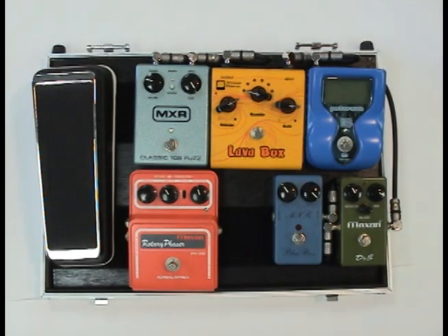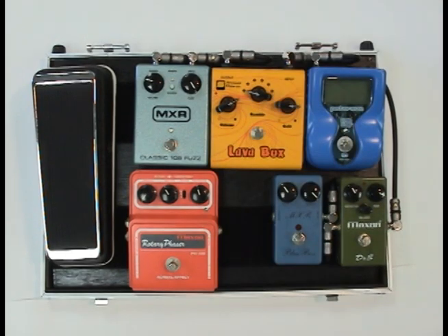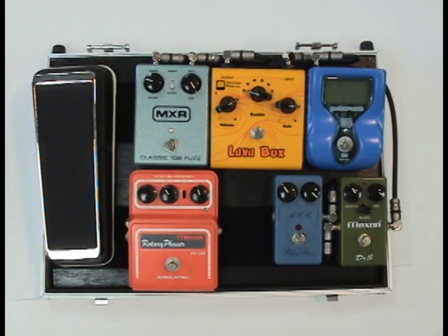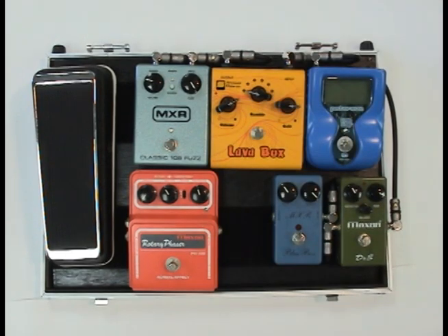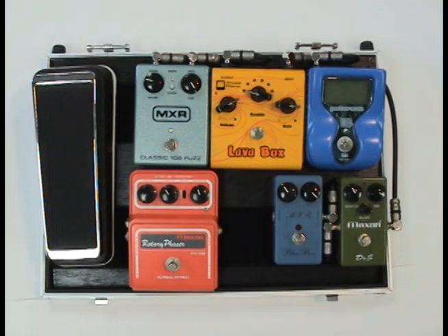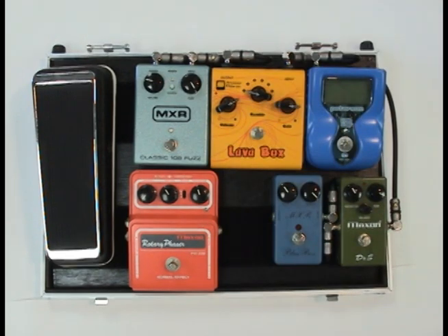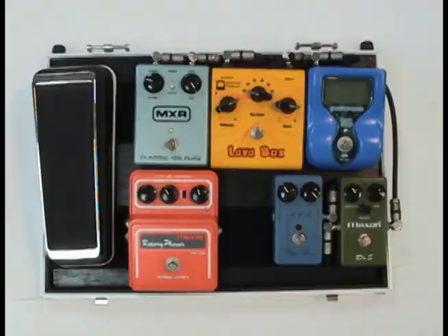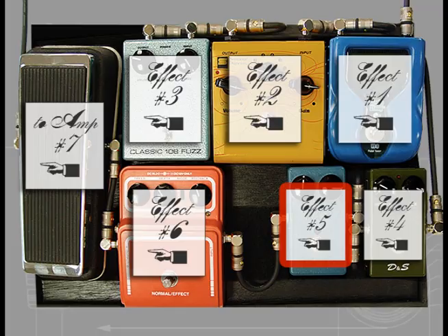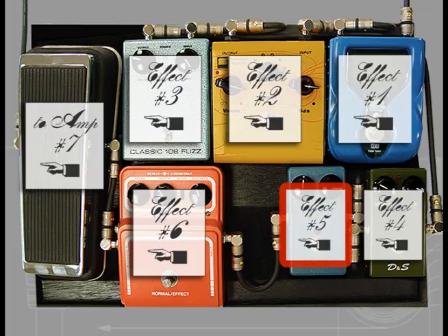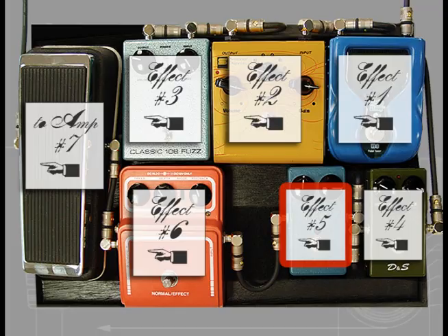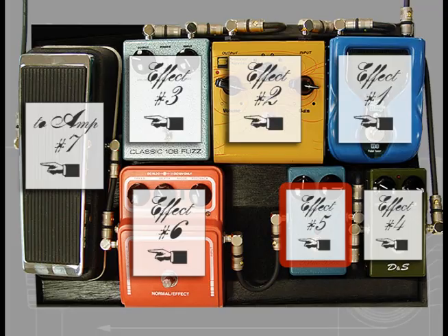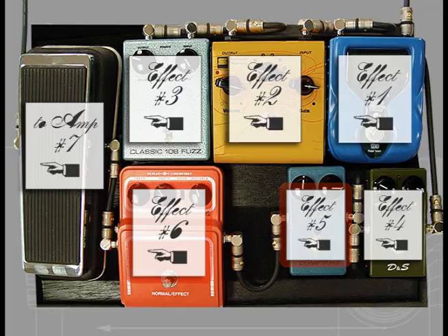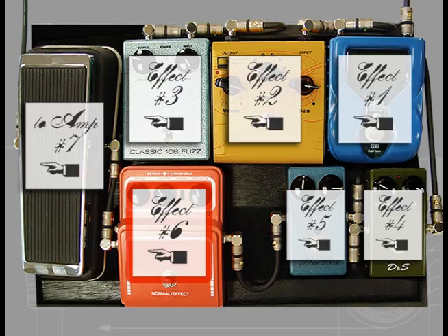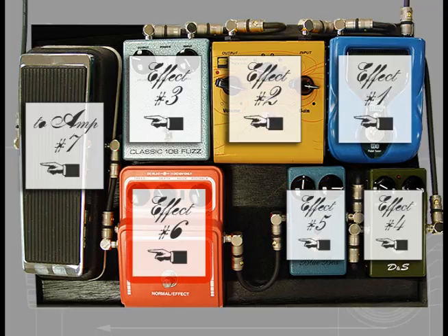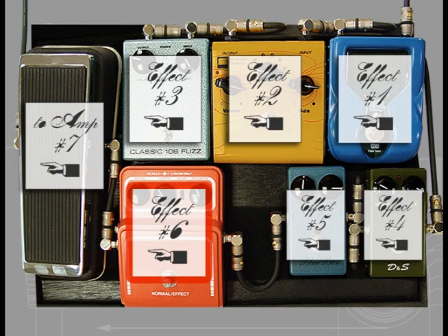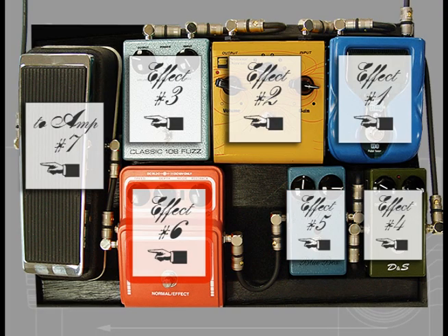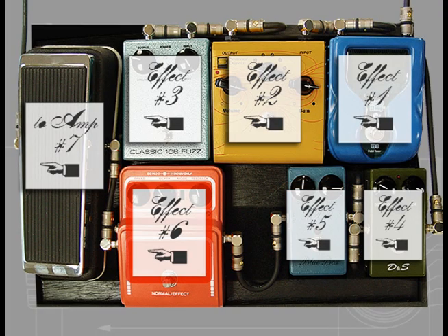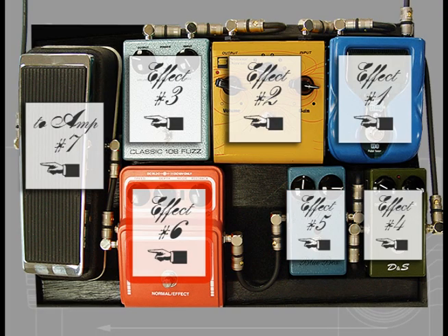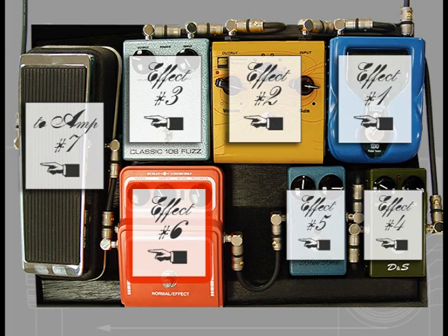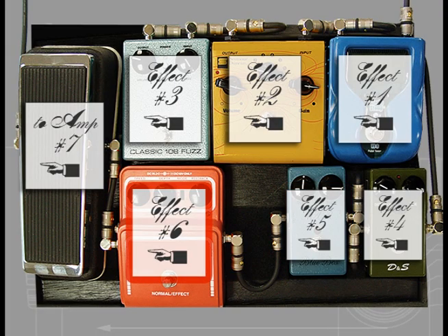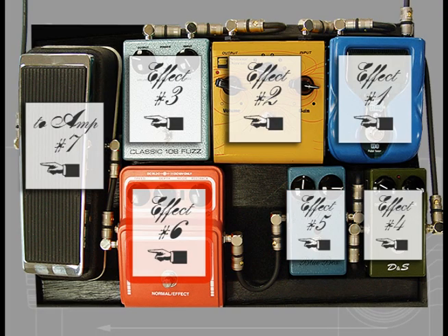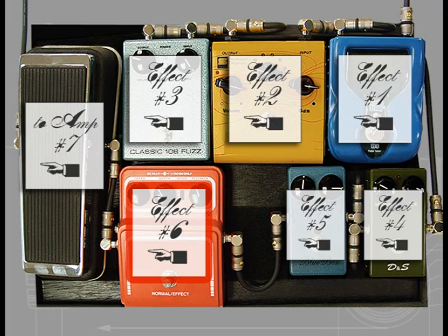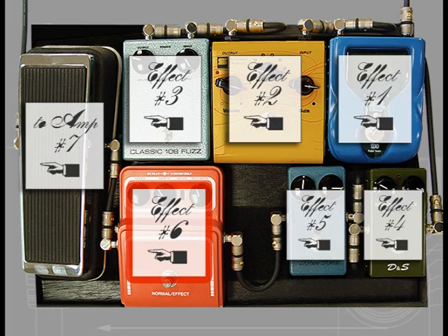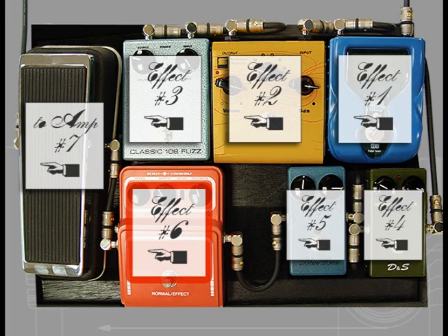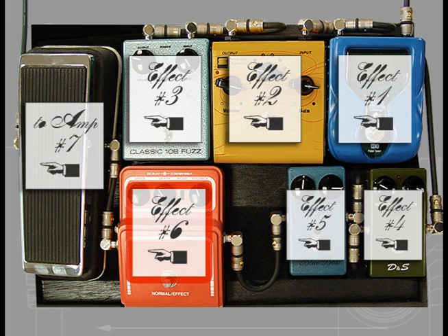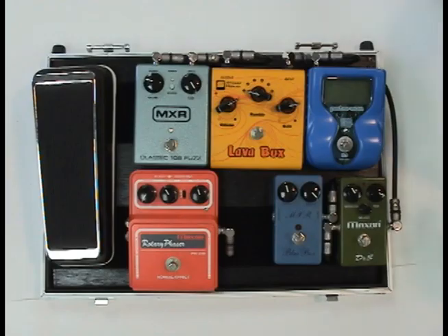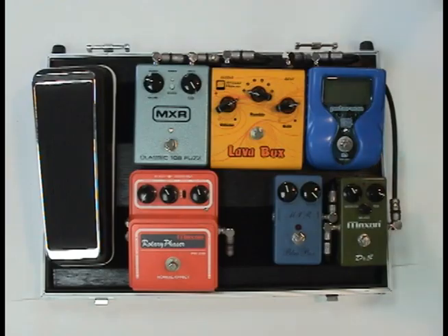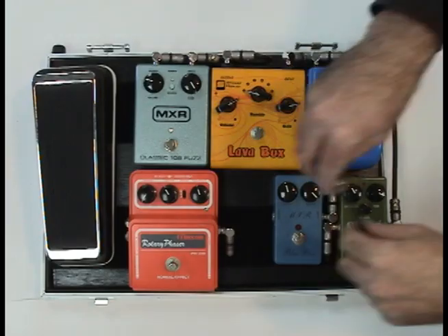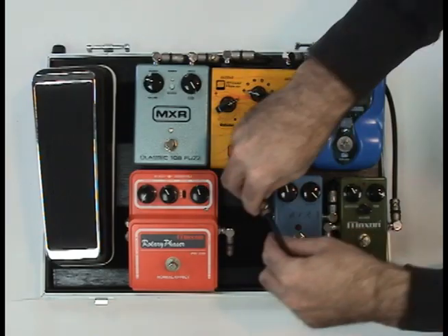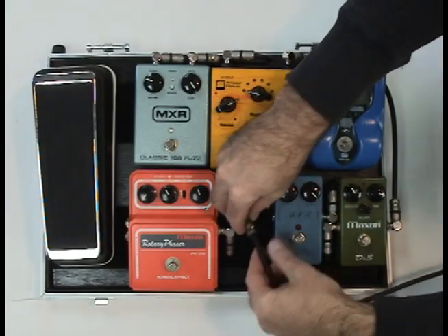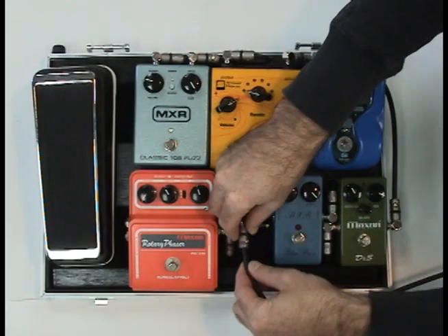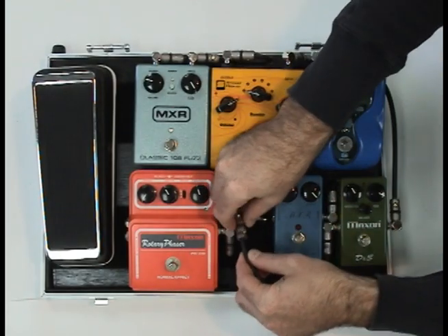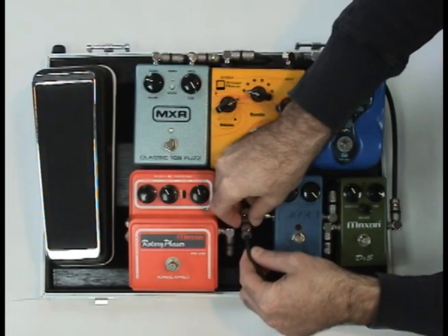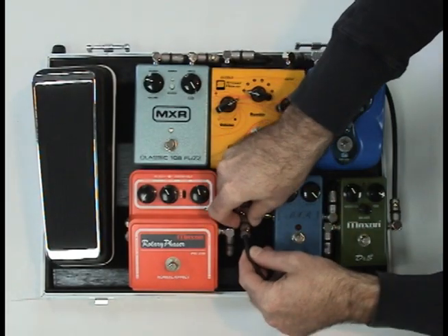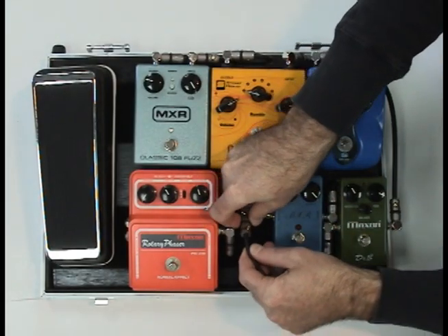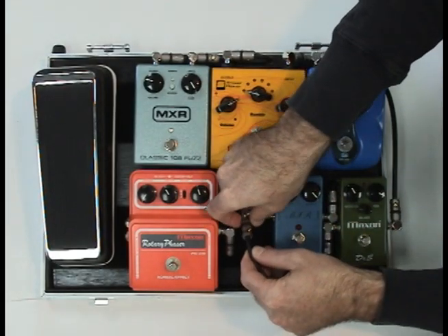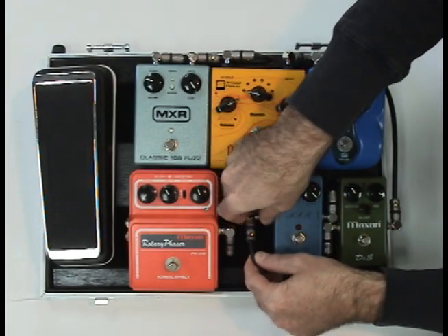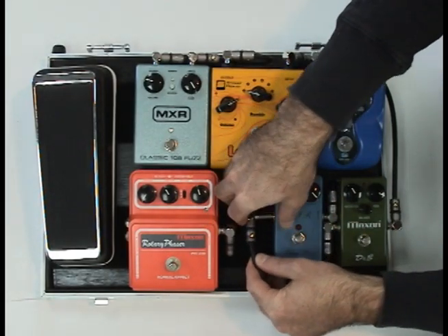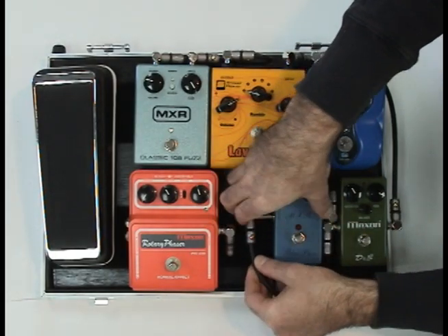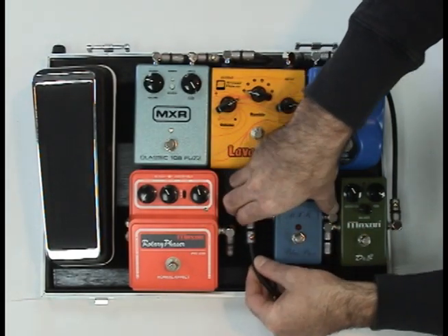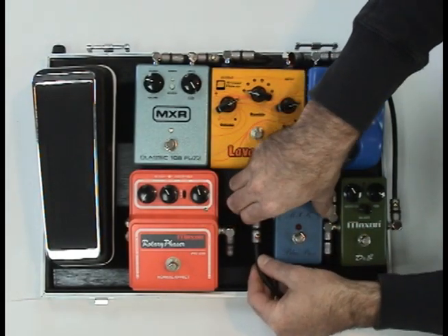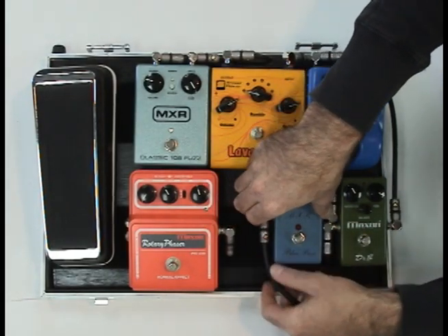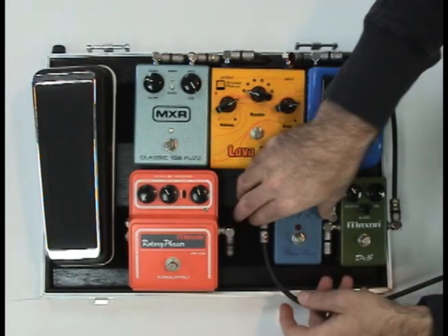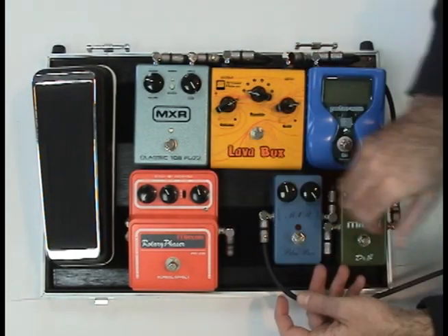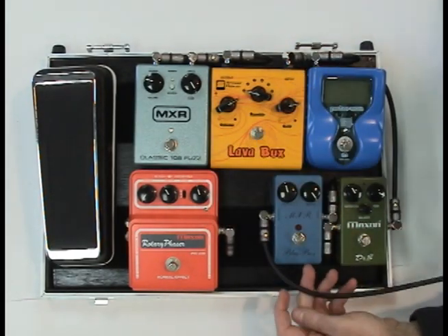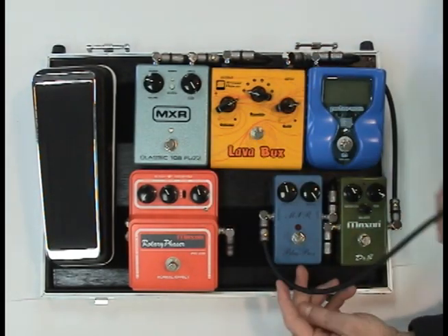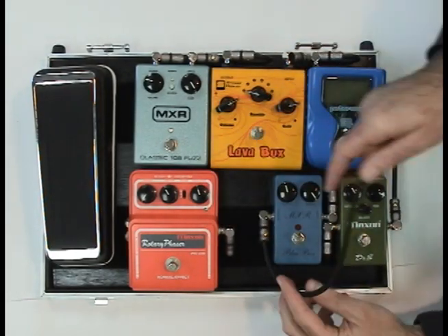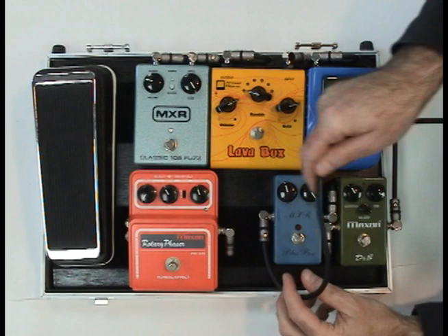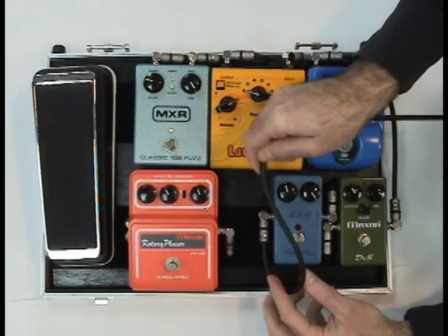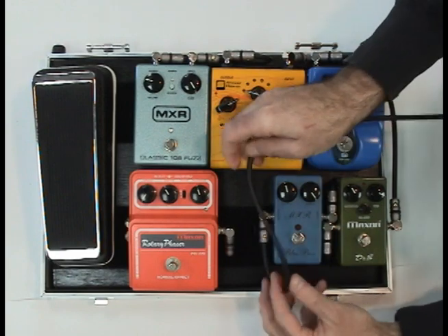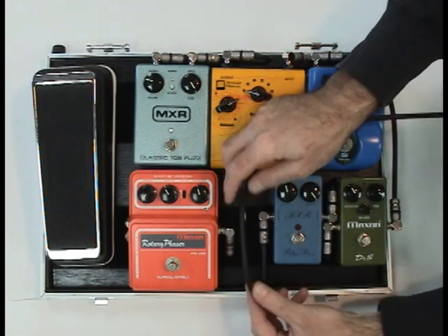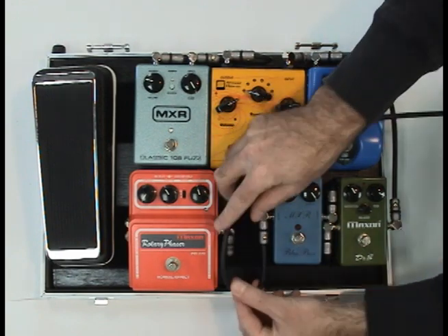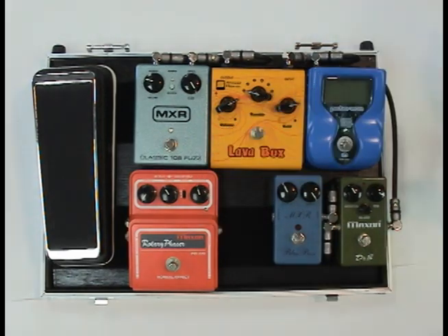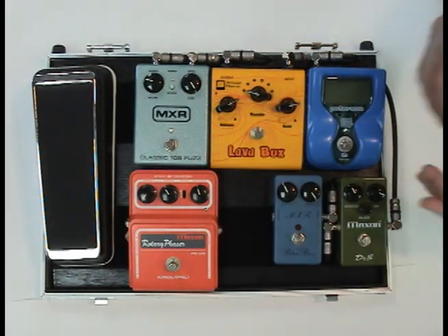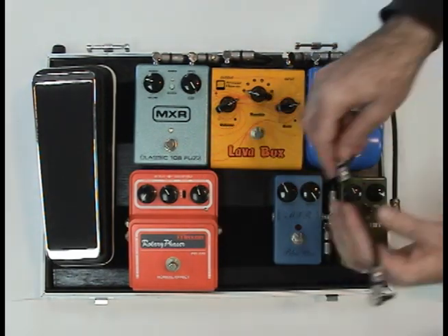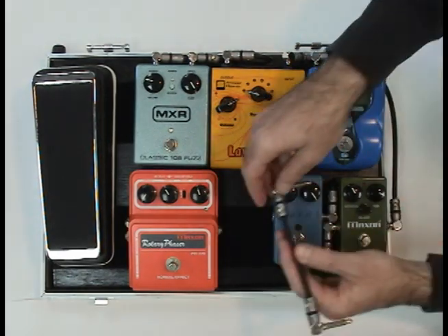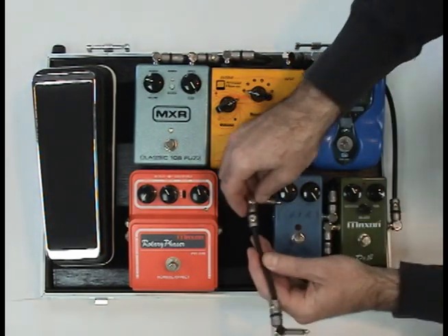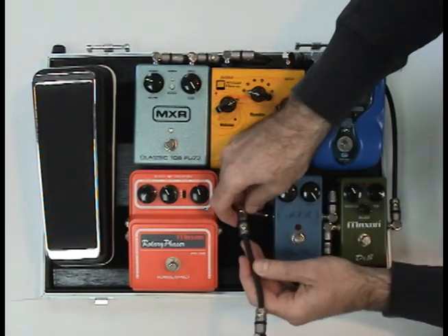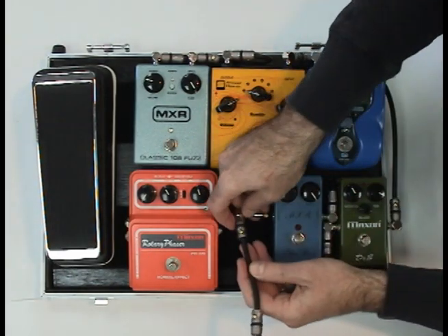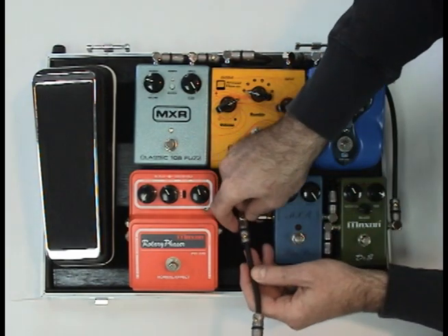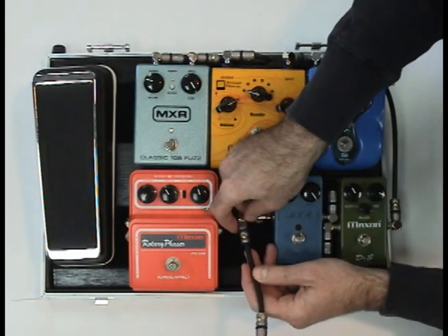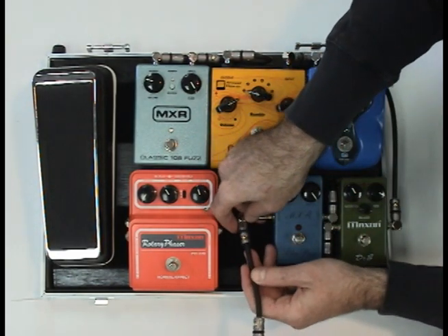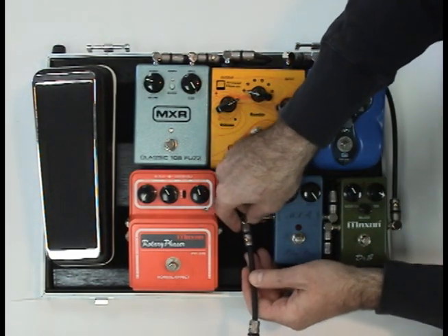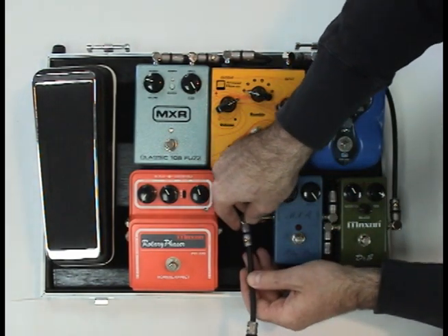Moving on to five and six, we make a simple half loop. Plugging in one finished connection, then measuring over to the second jack to make the cut.